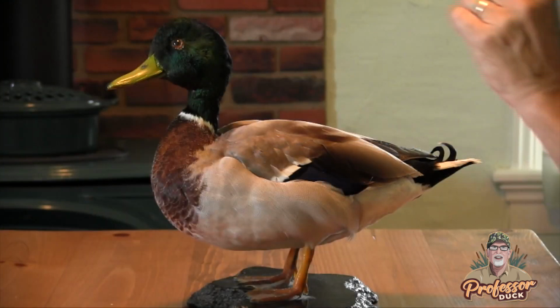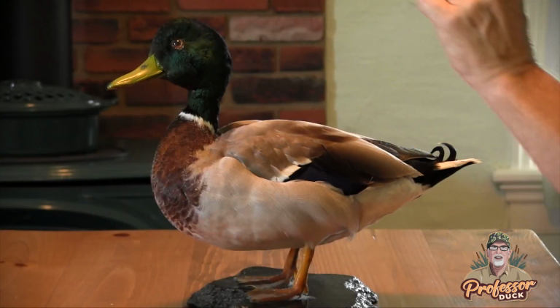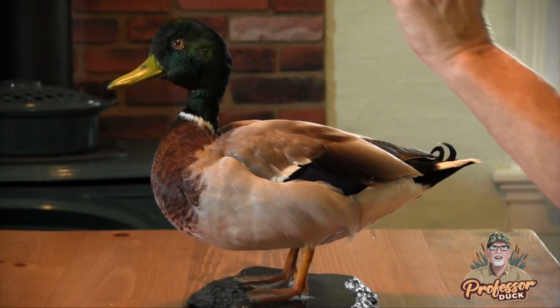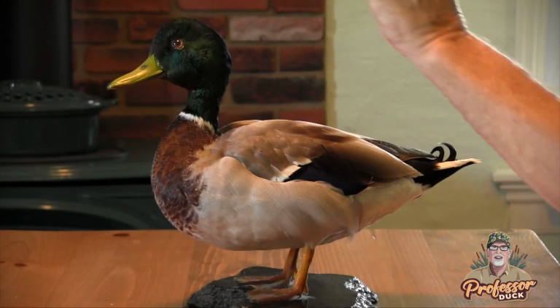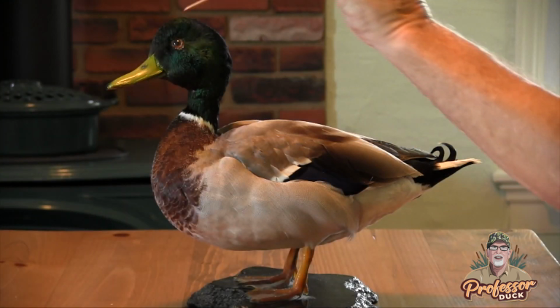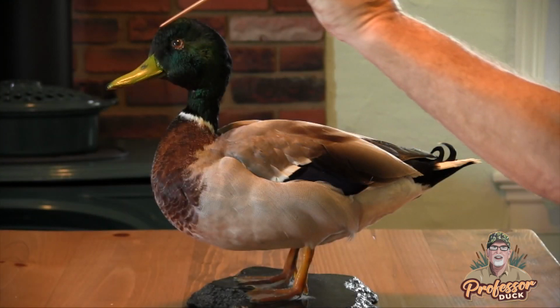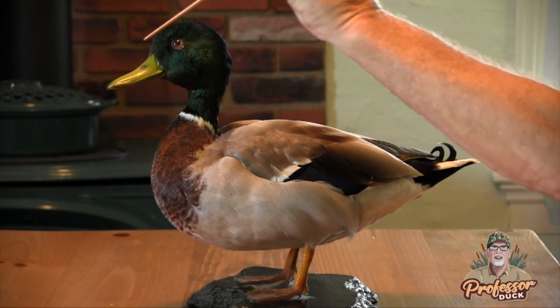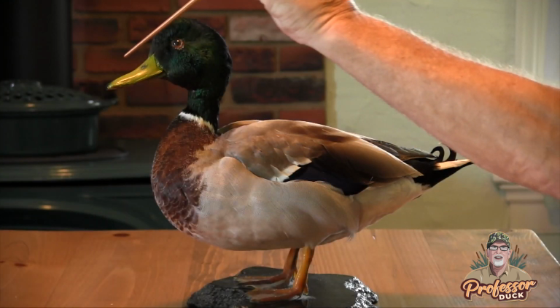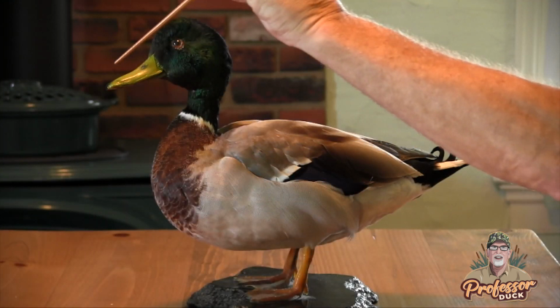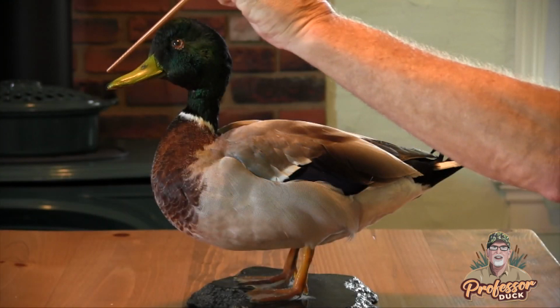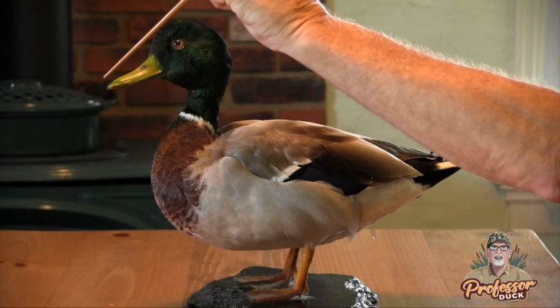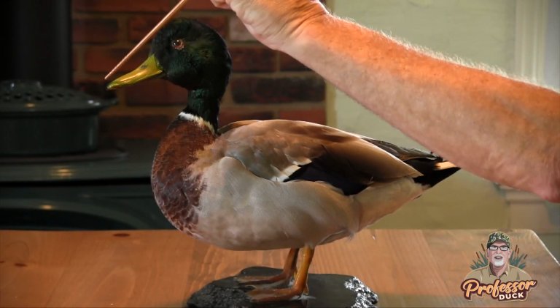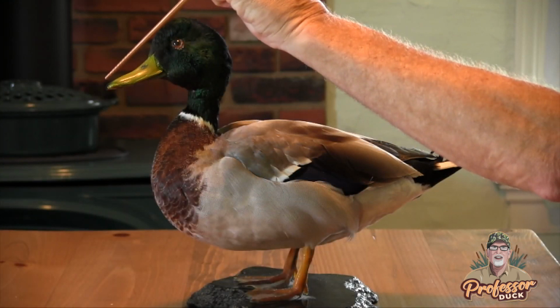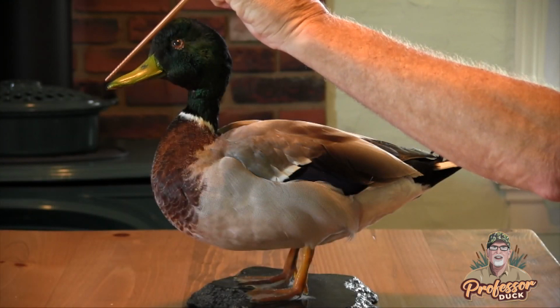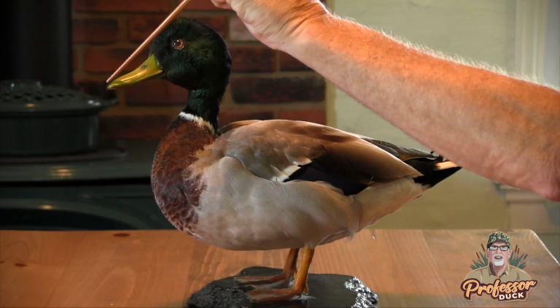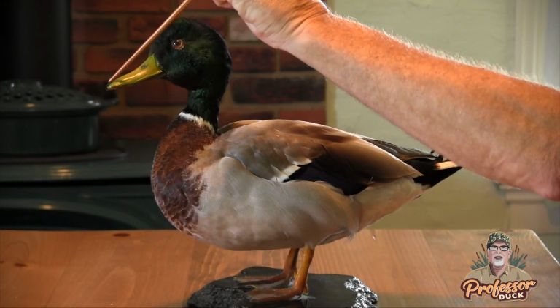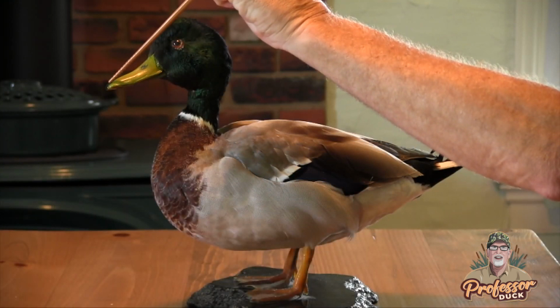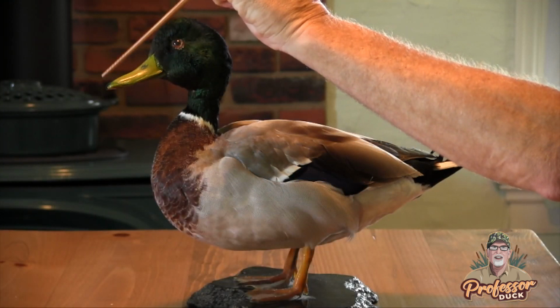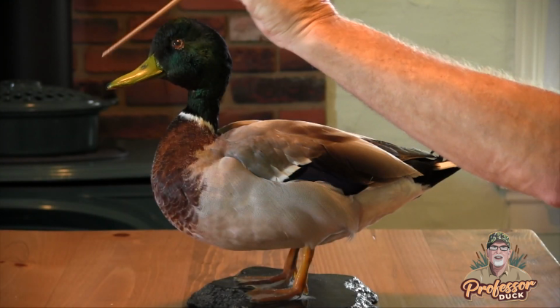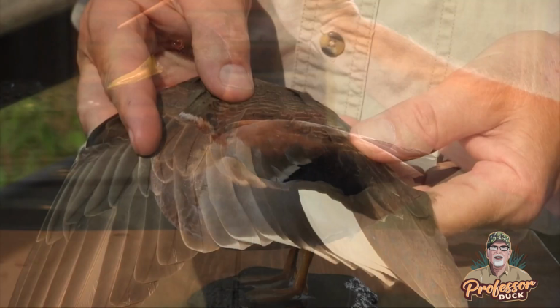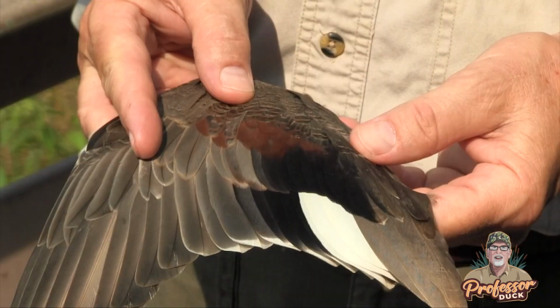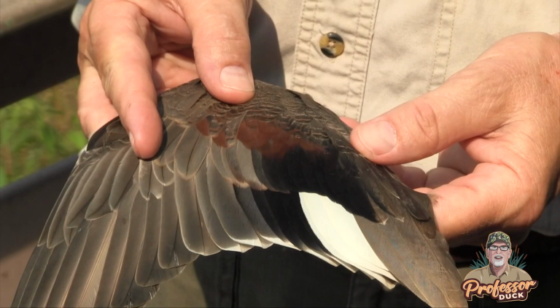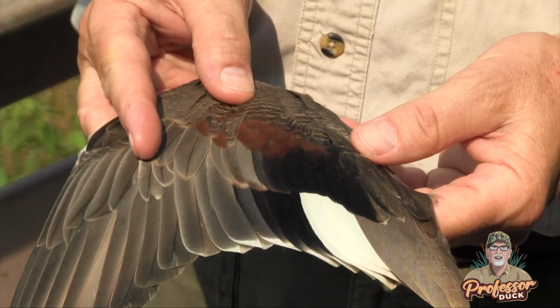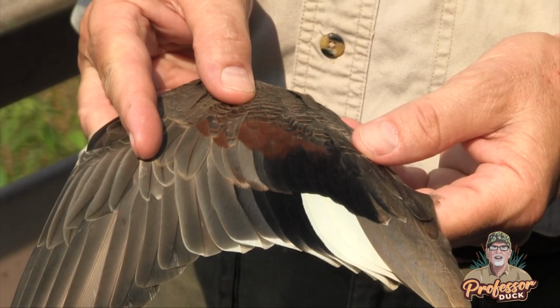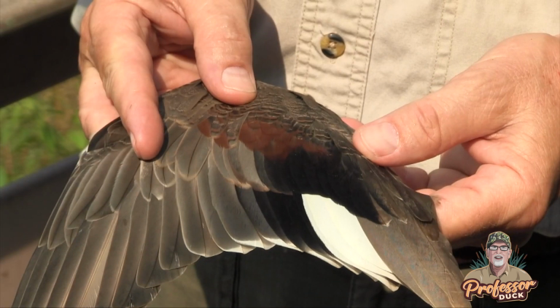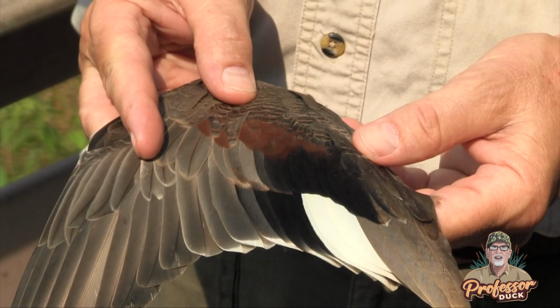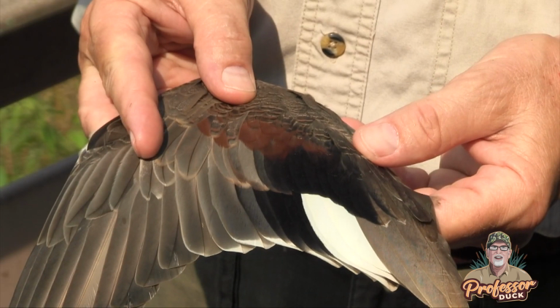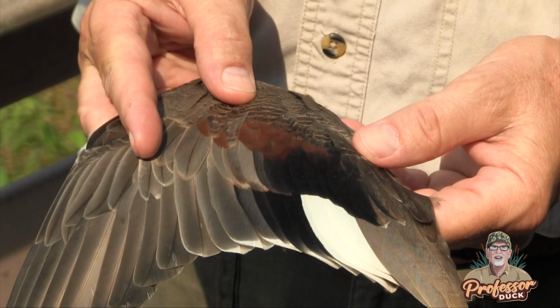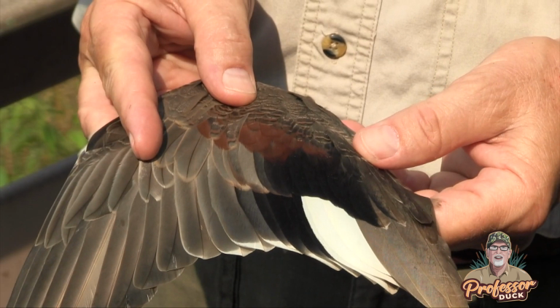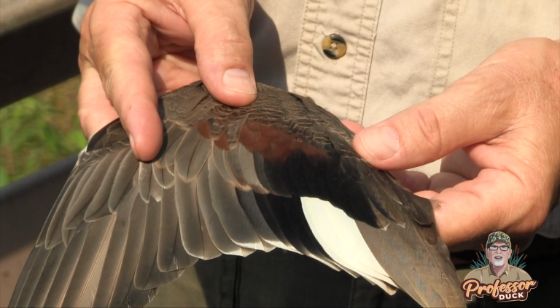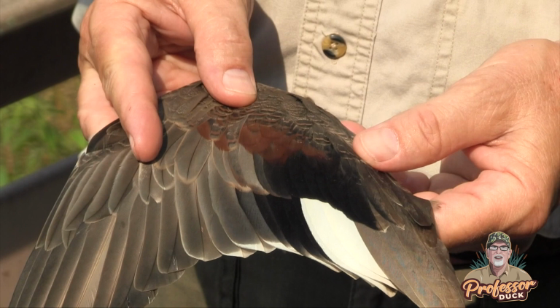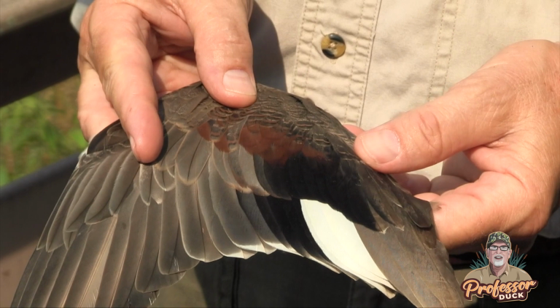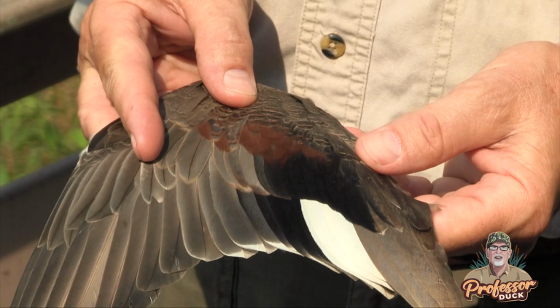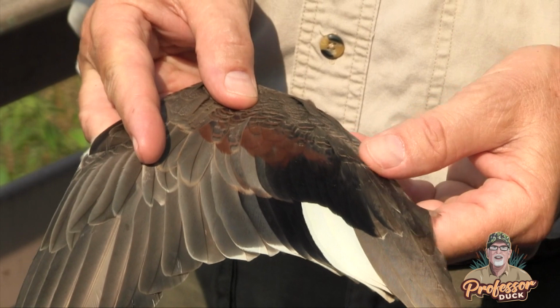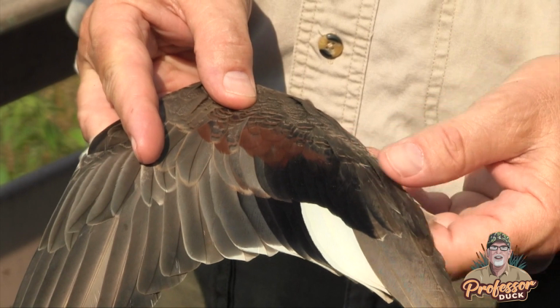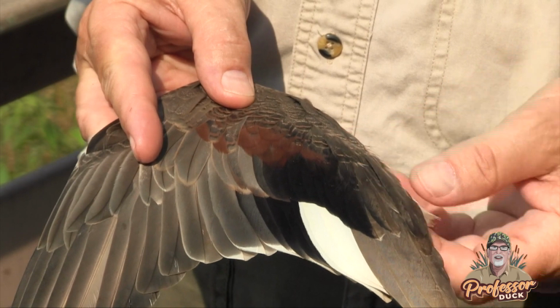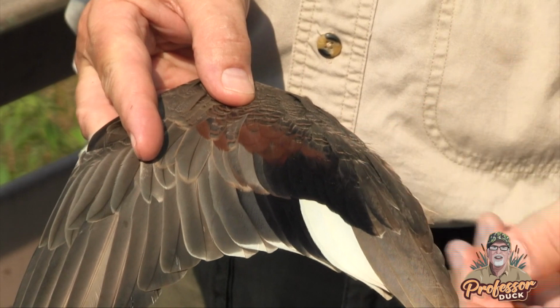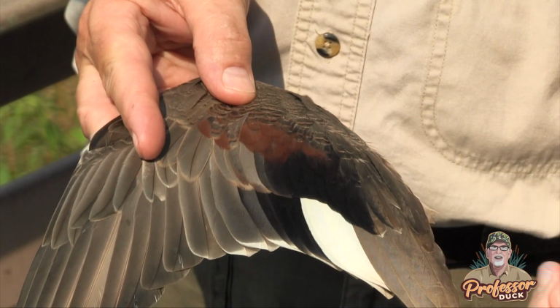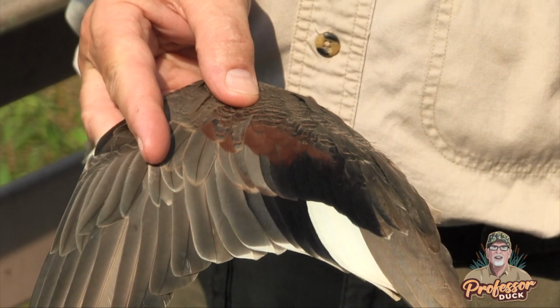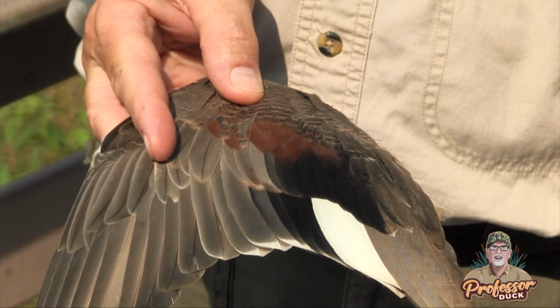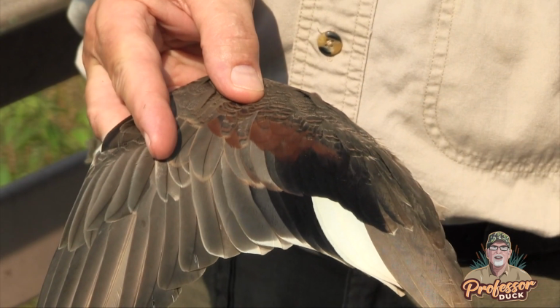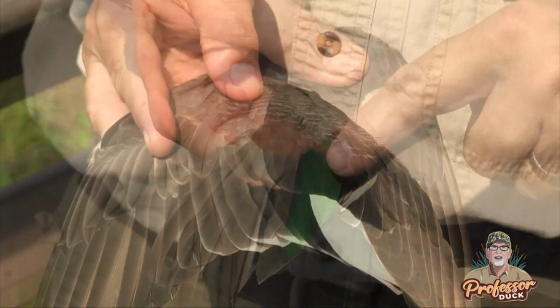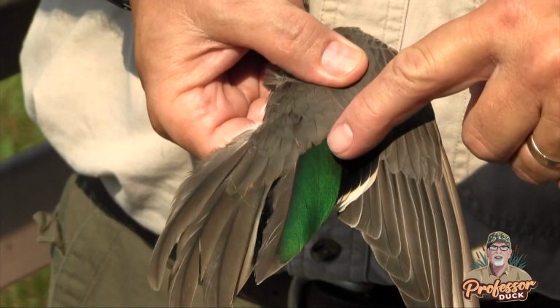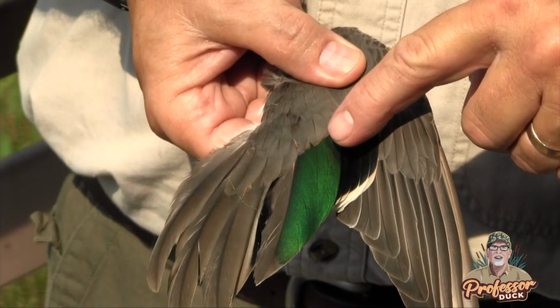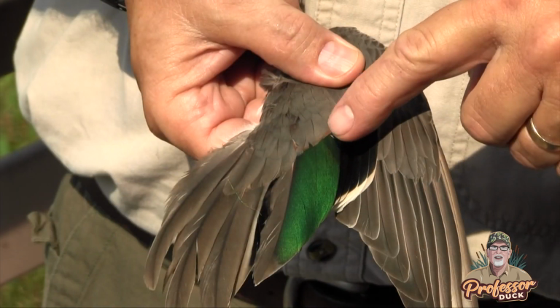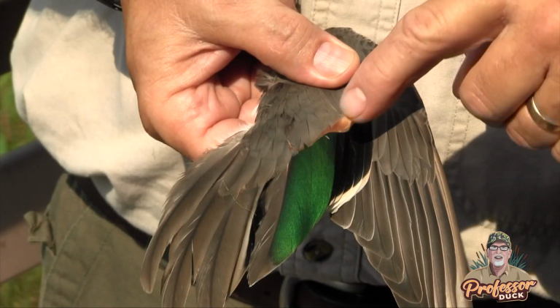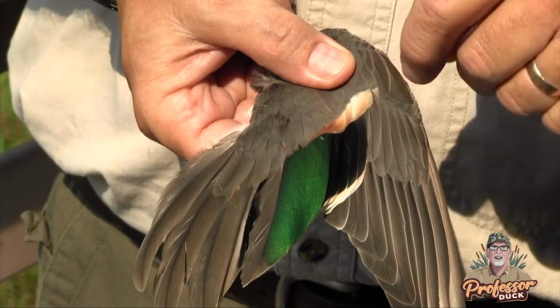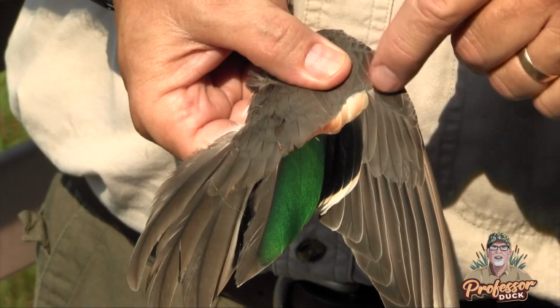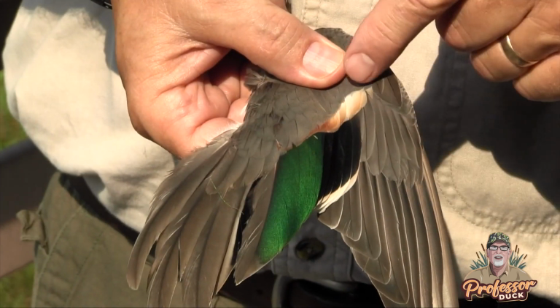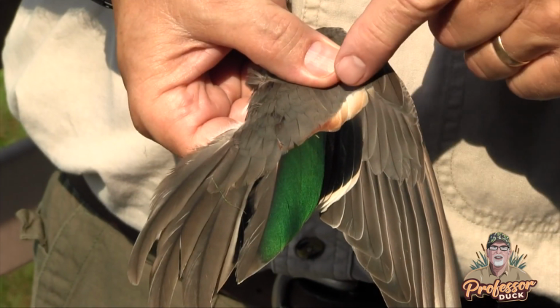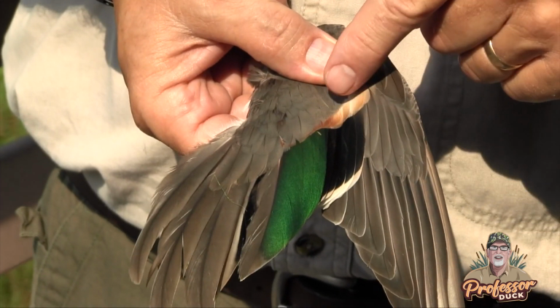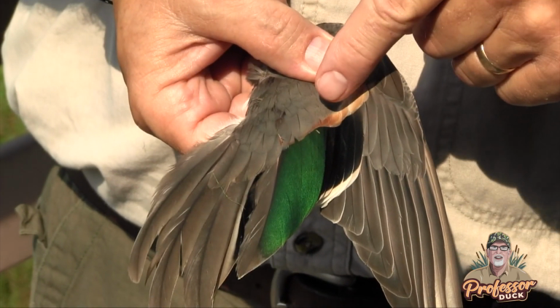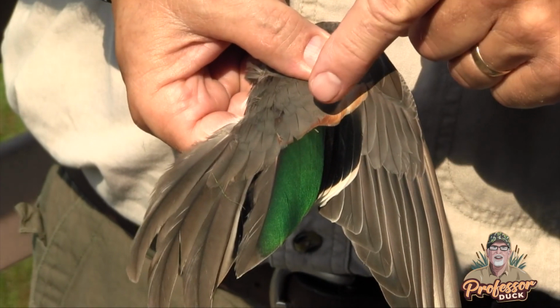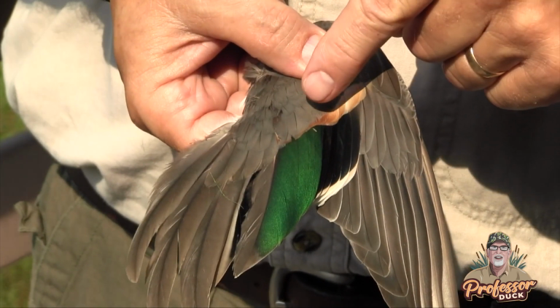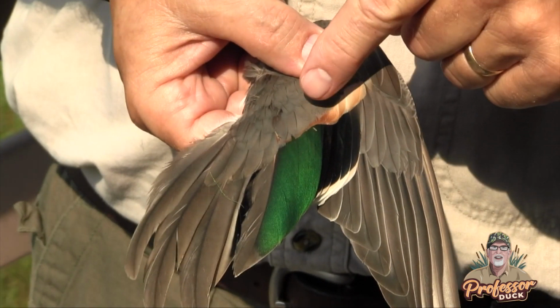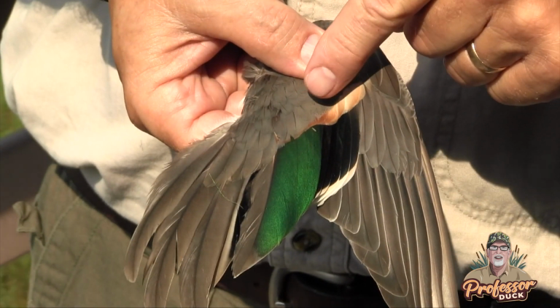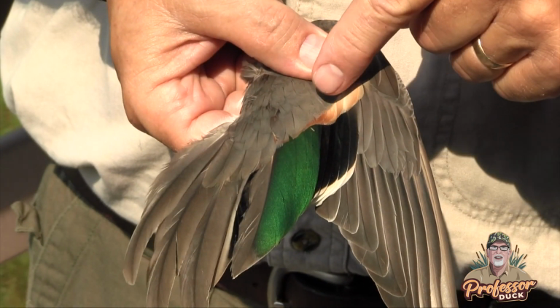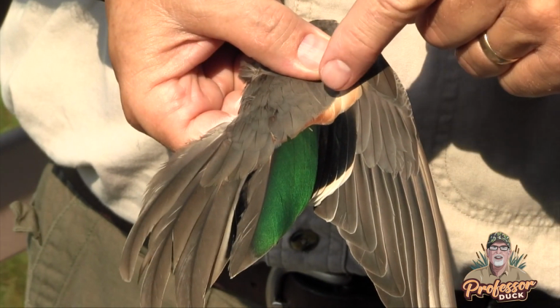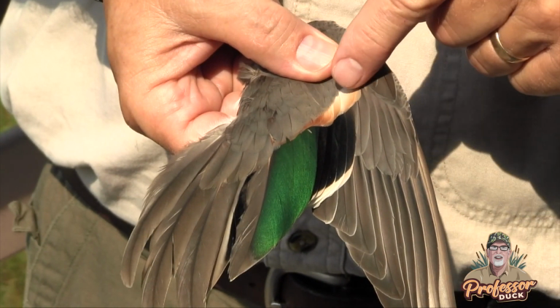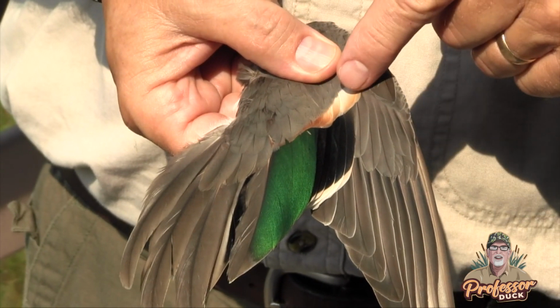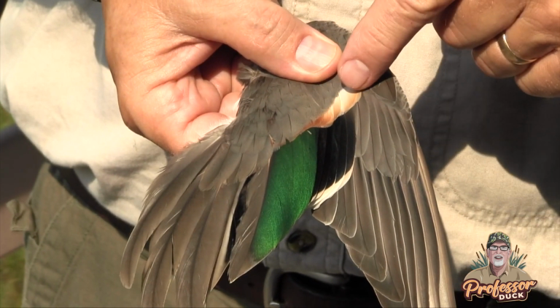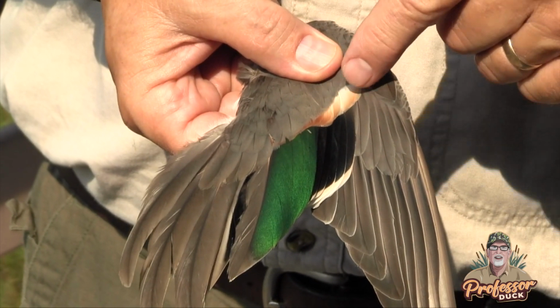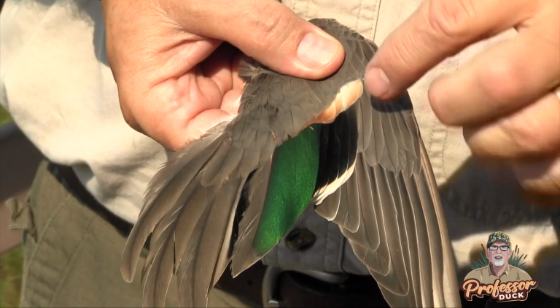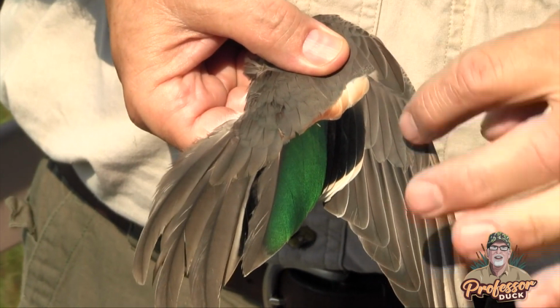The Professor Duck video series teaches you how to identify individual duck species by their wing colors, characteristics, flight patterns, and sounds.